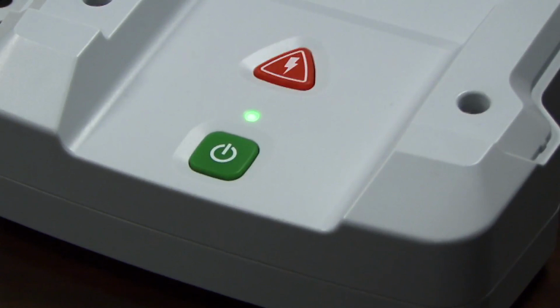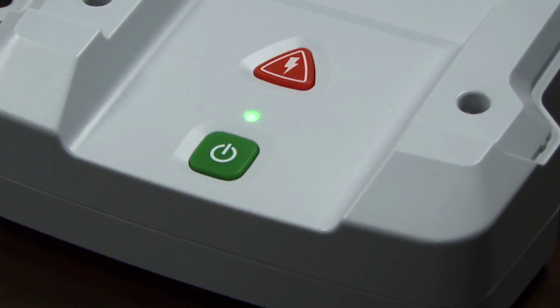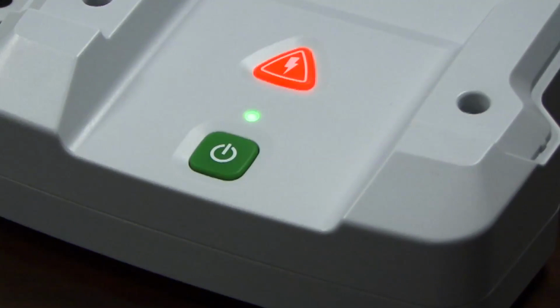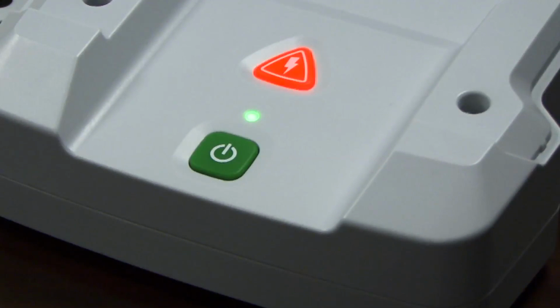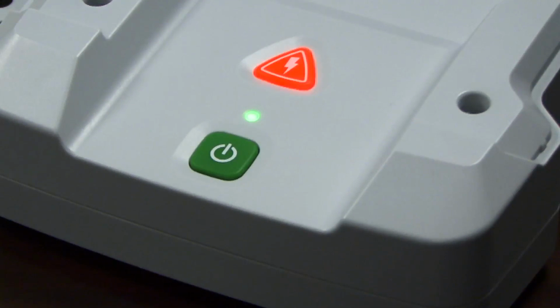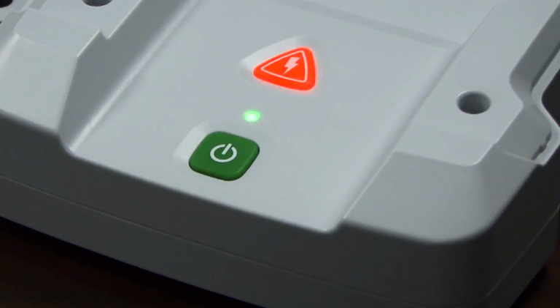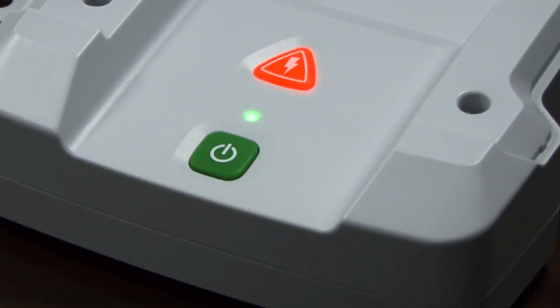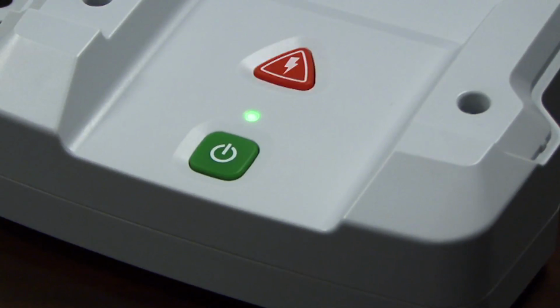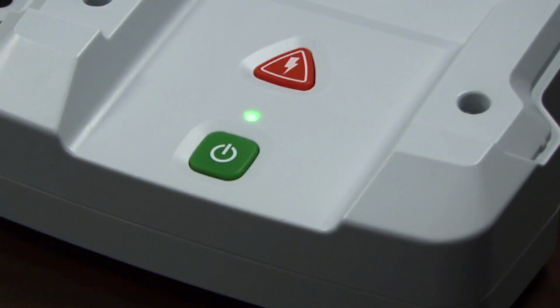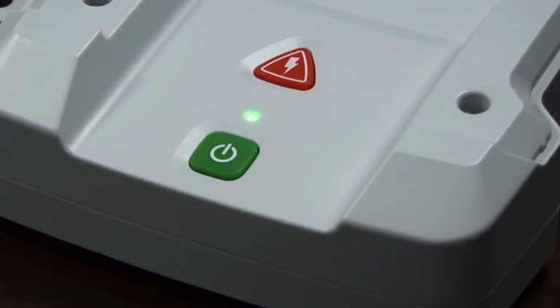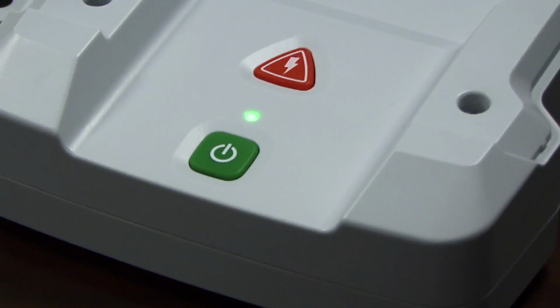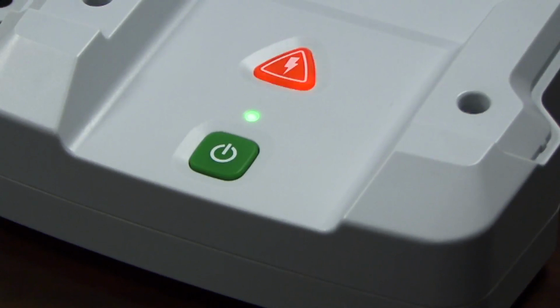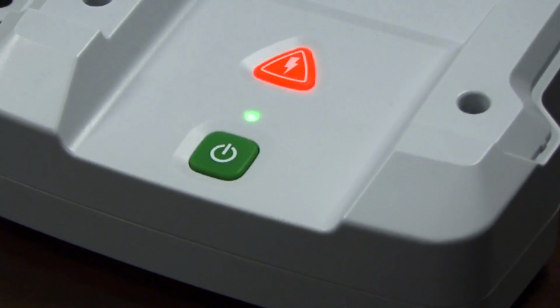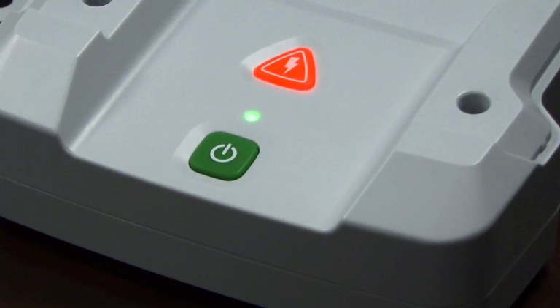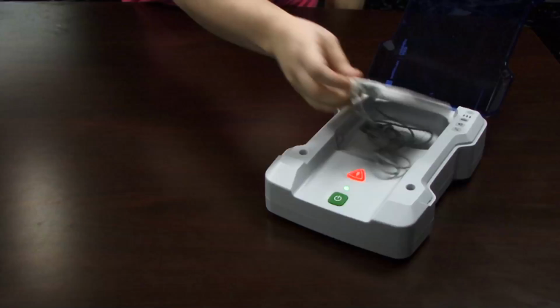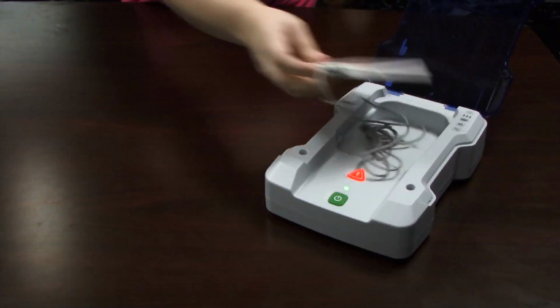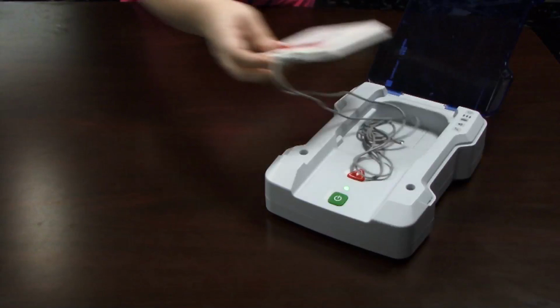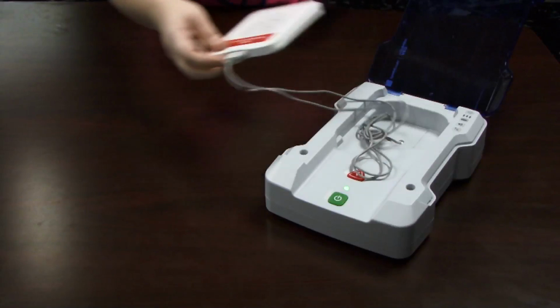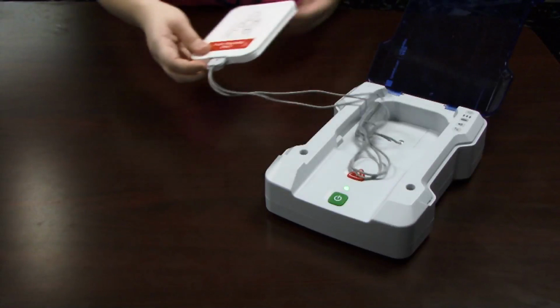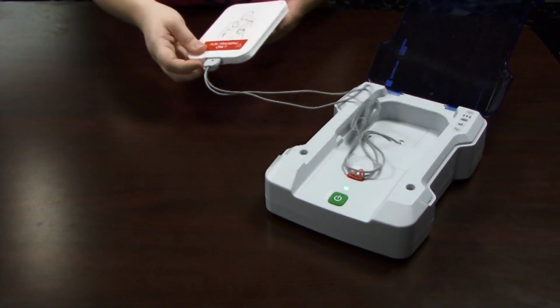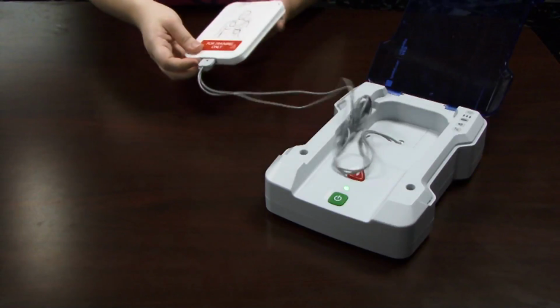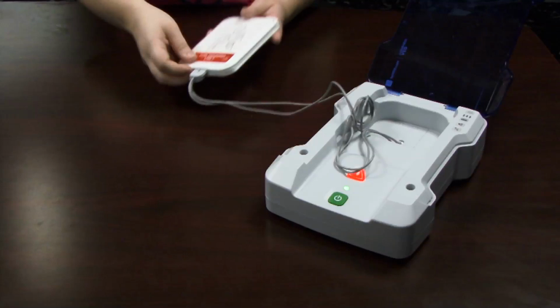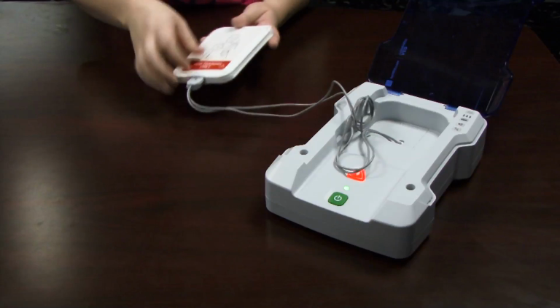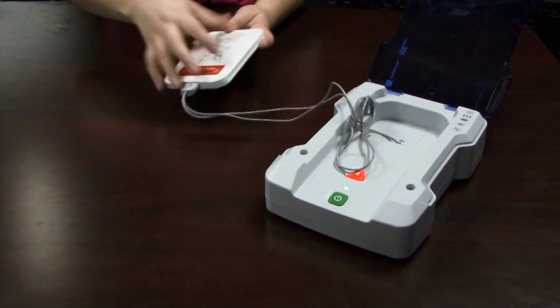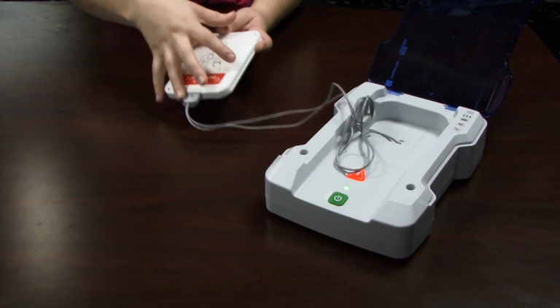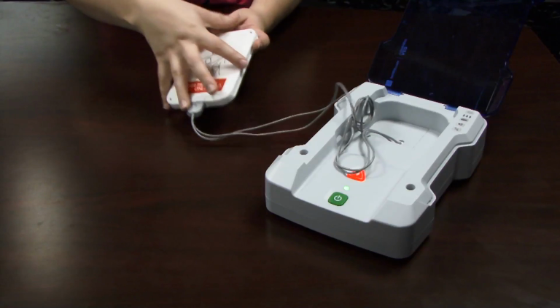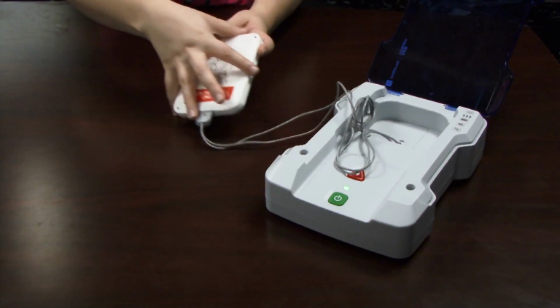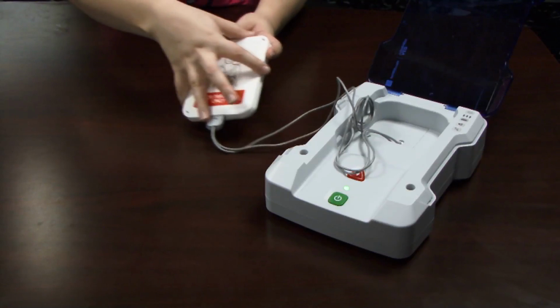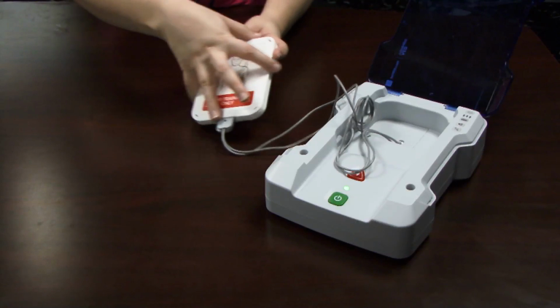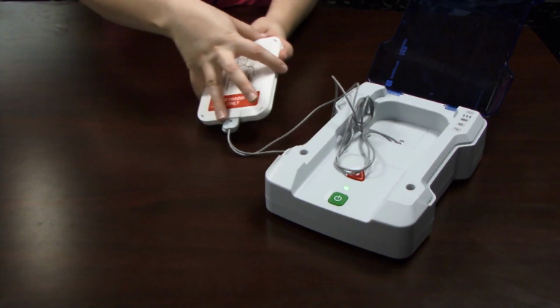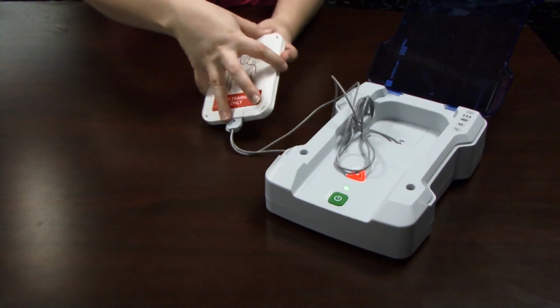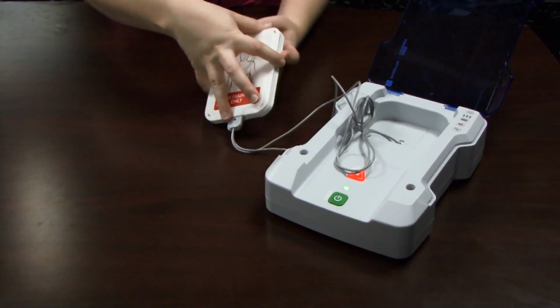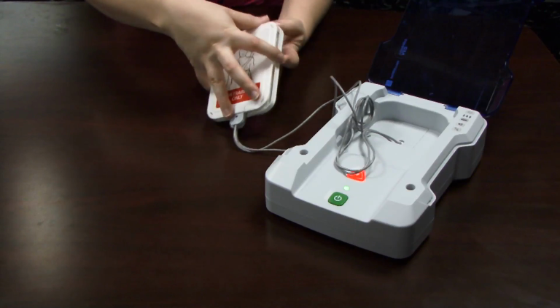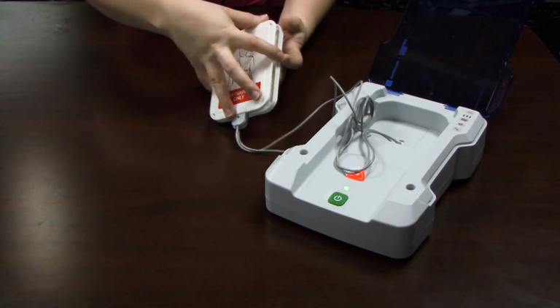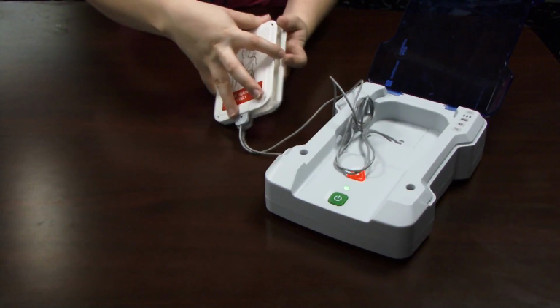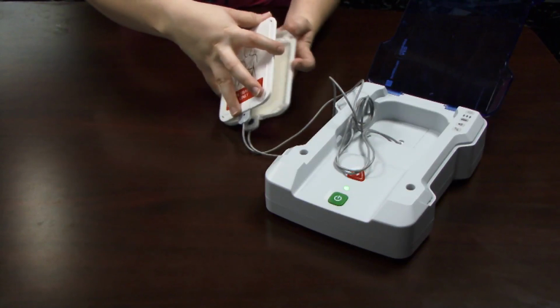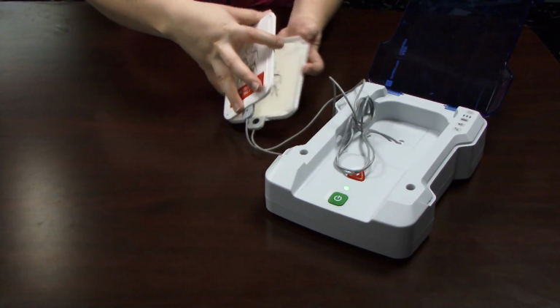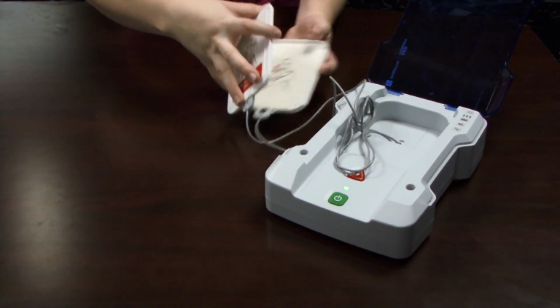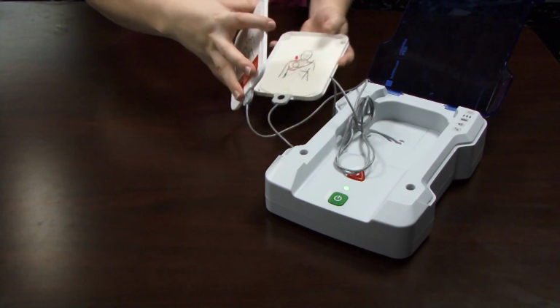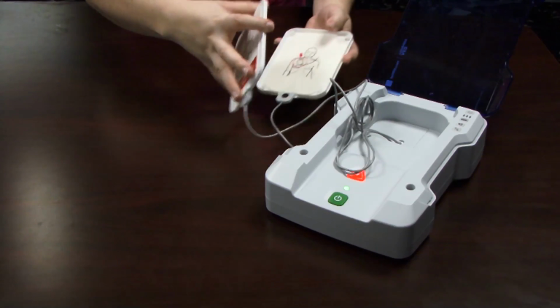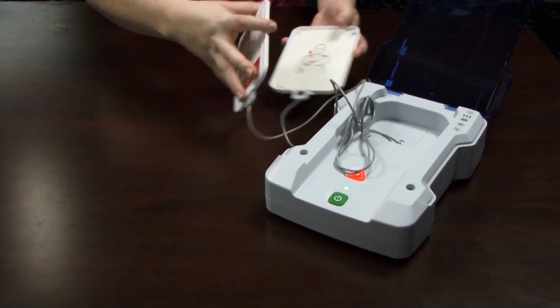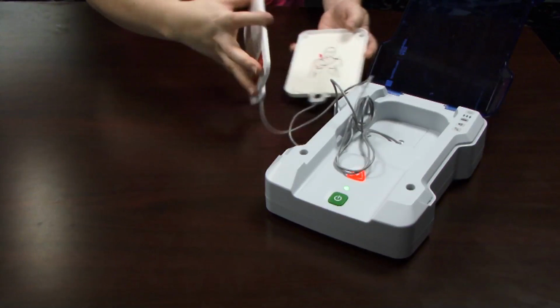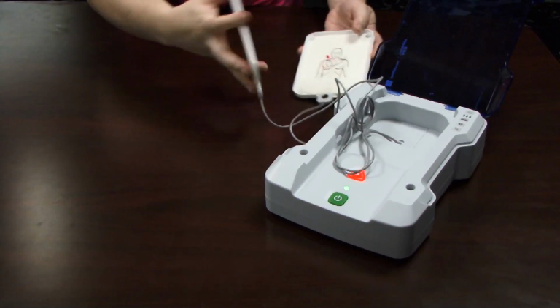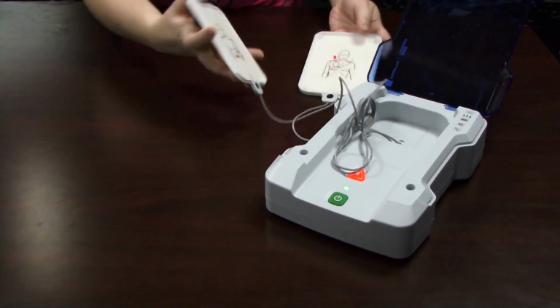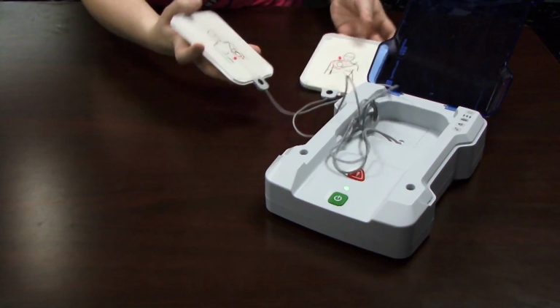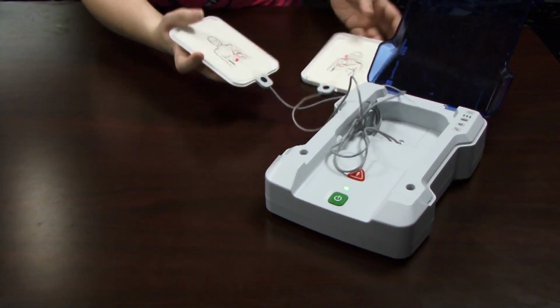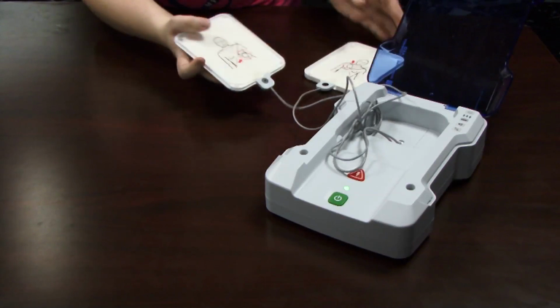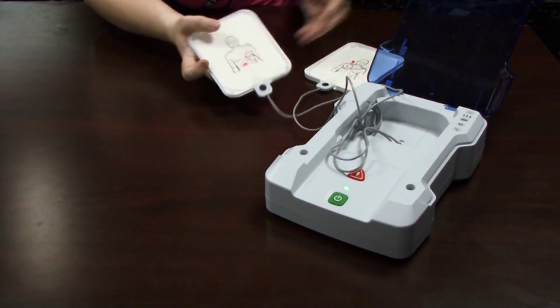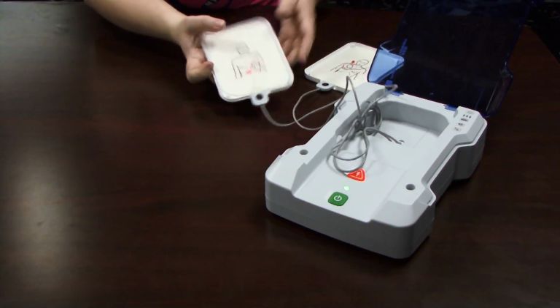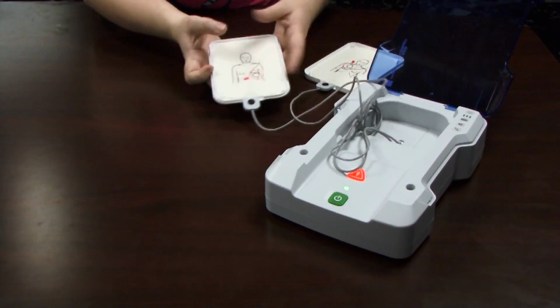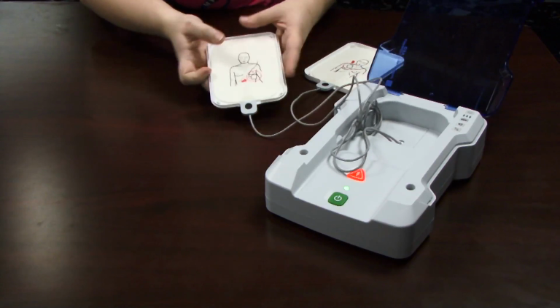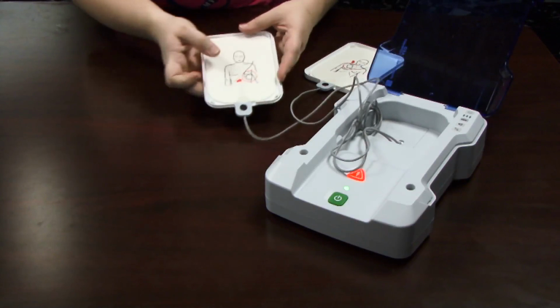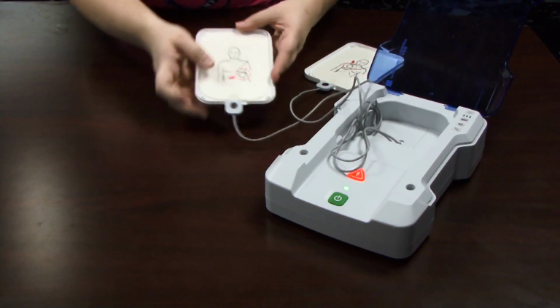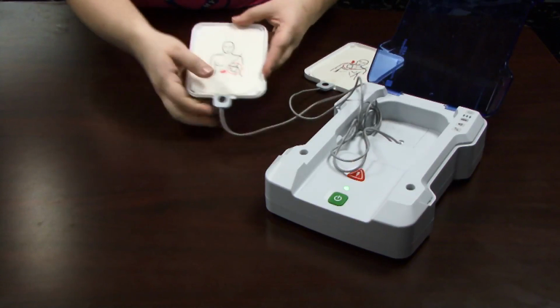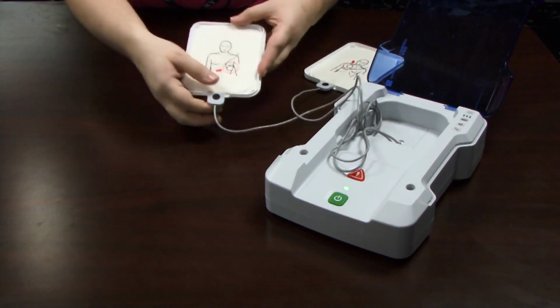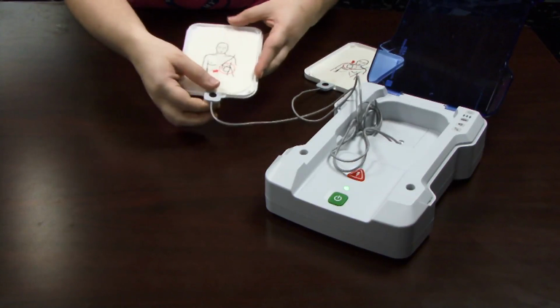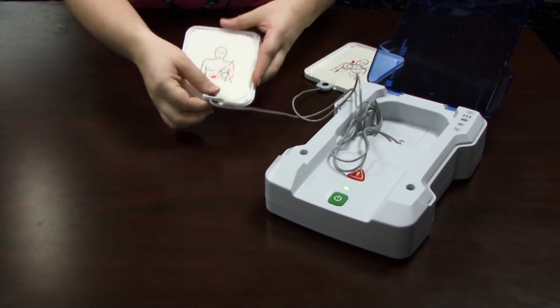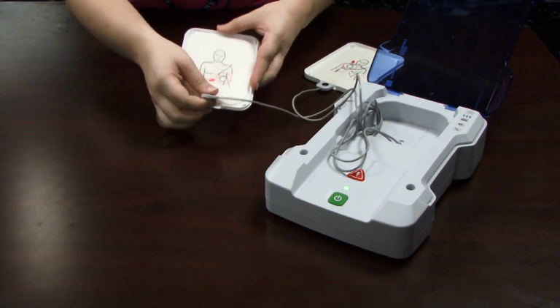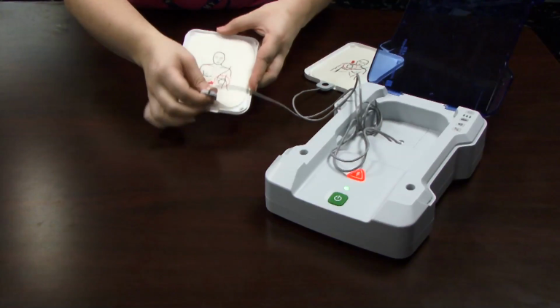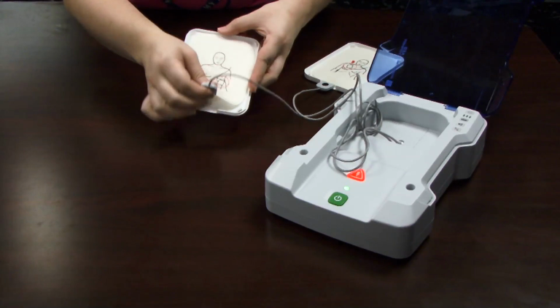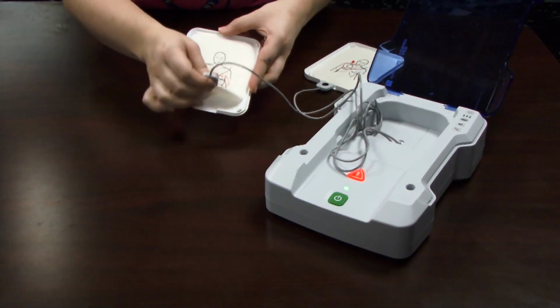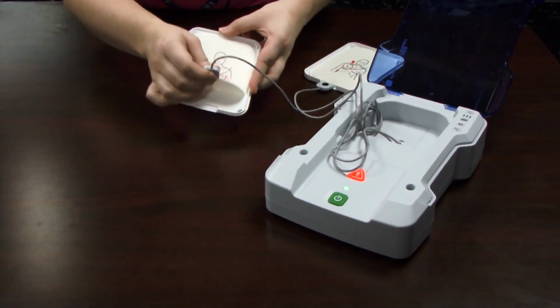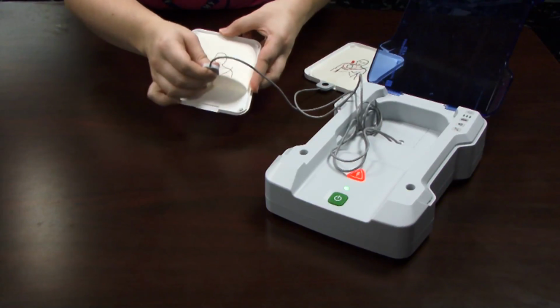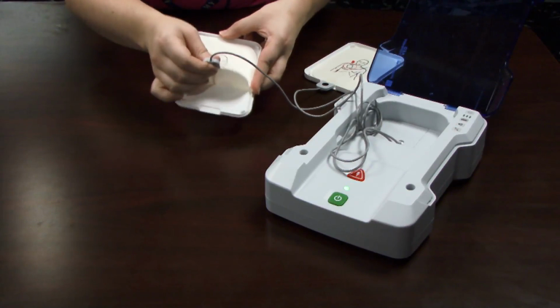Take the pads out of their training pad case. Place the pad on a flat surface, graphic side up.